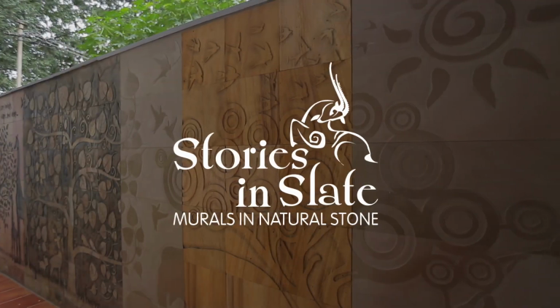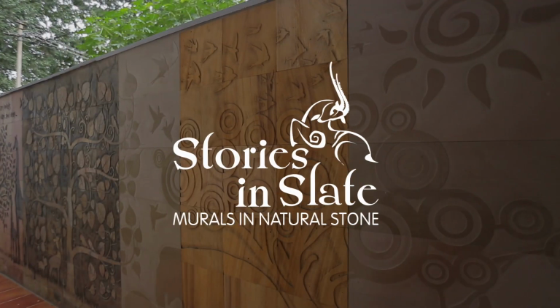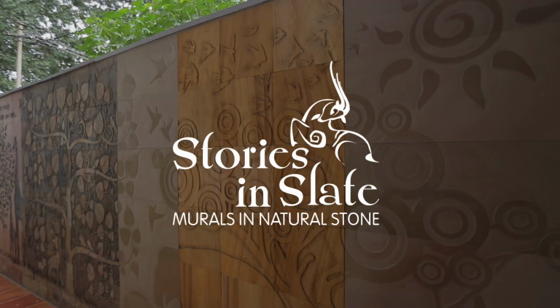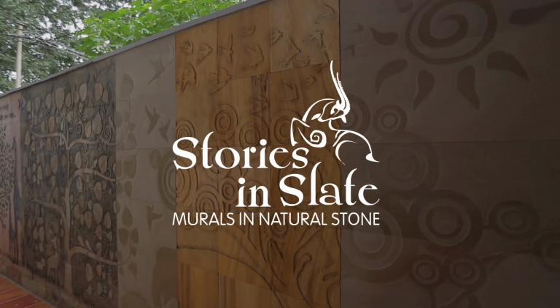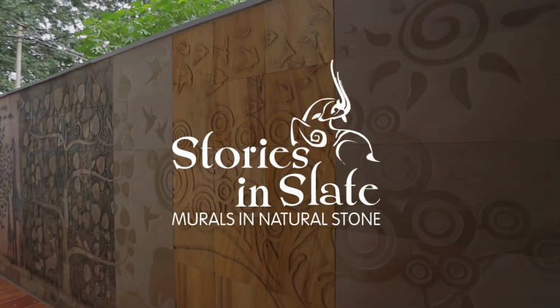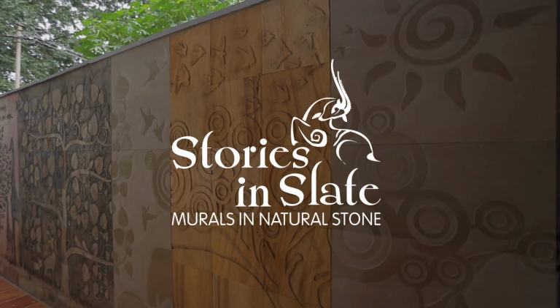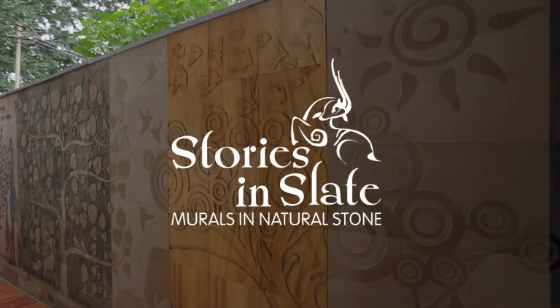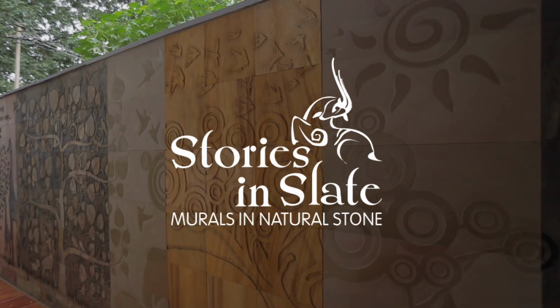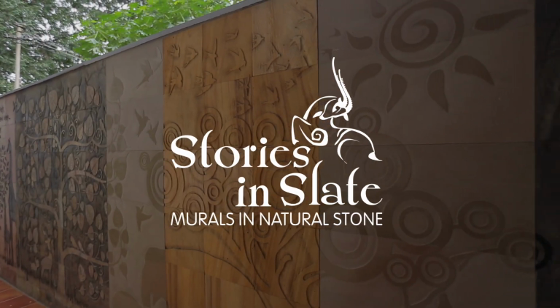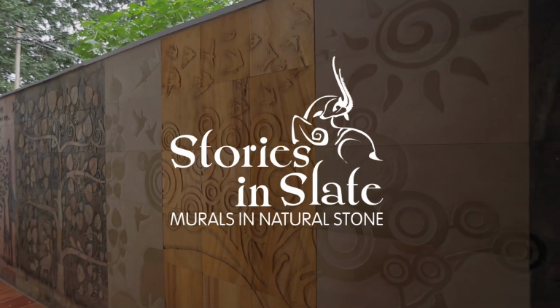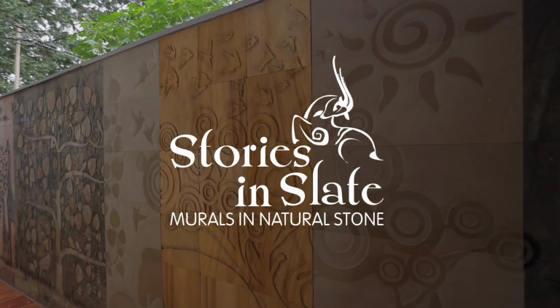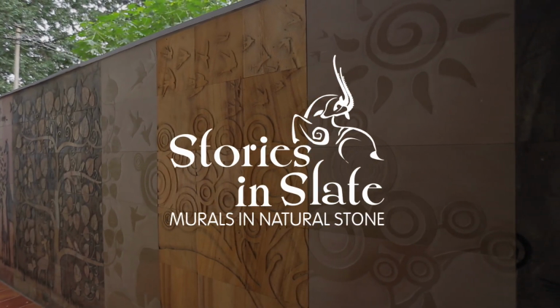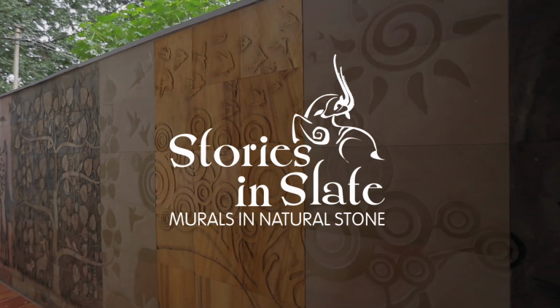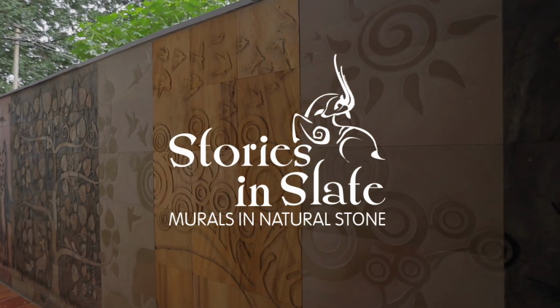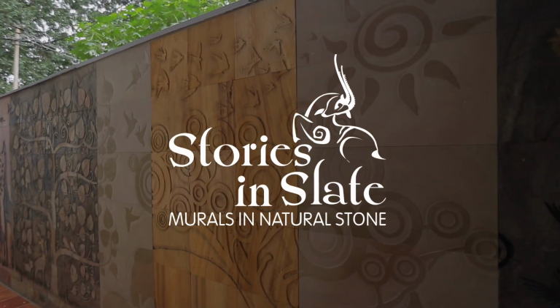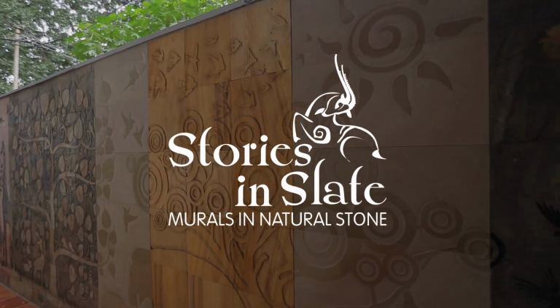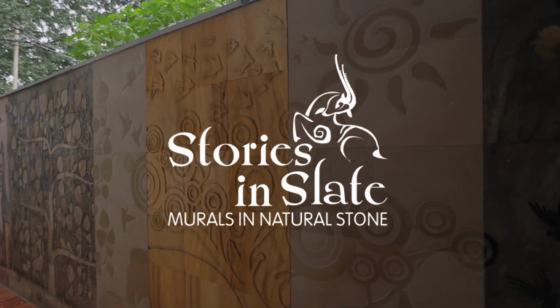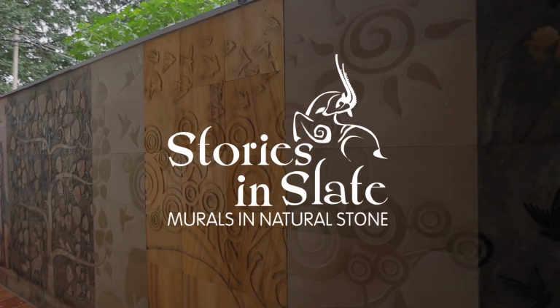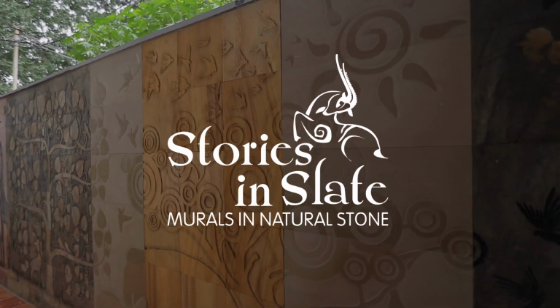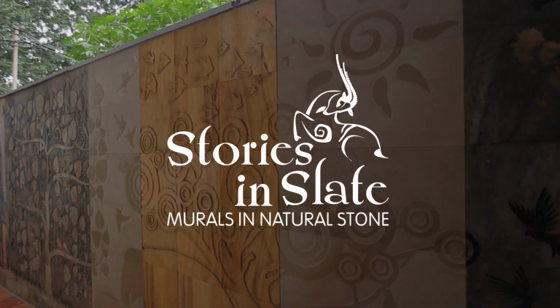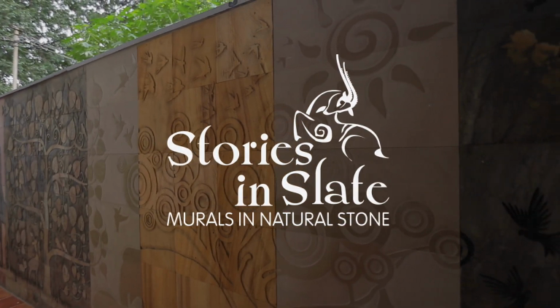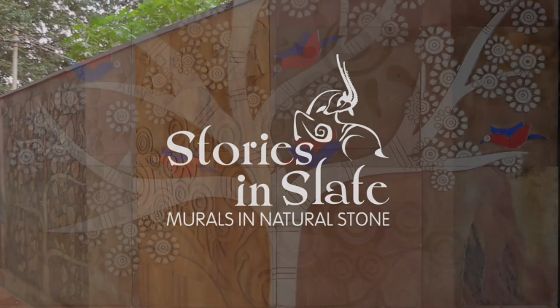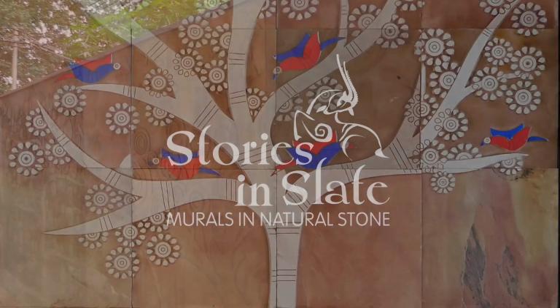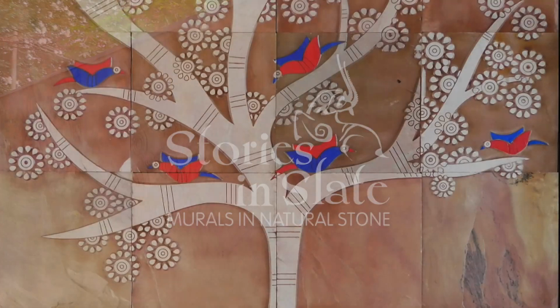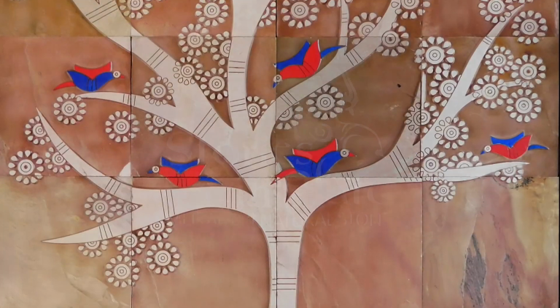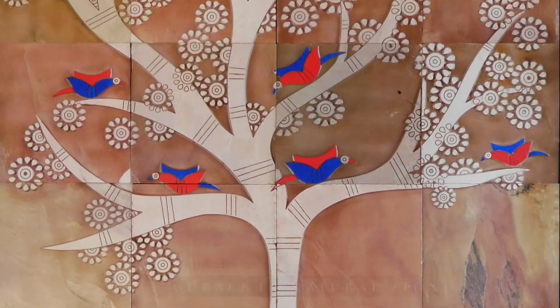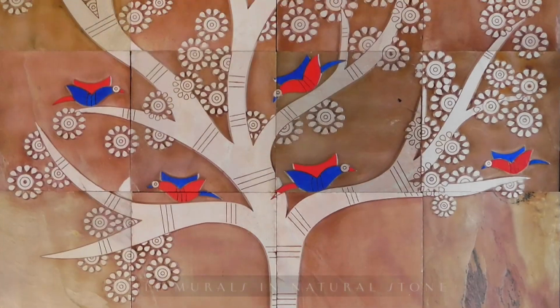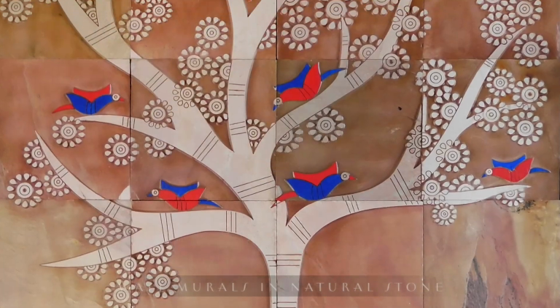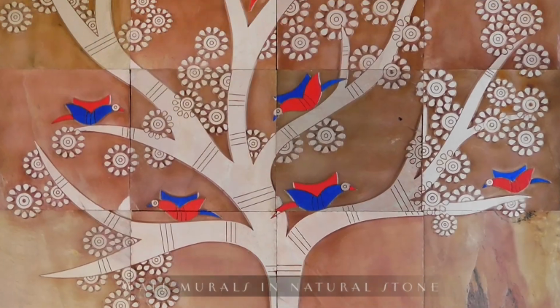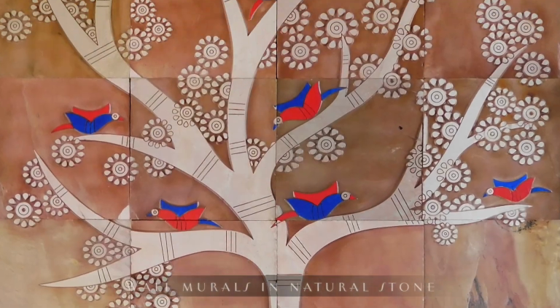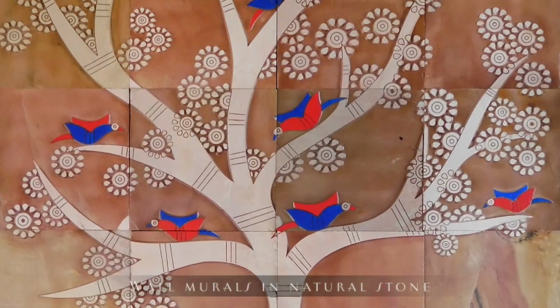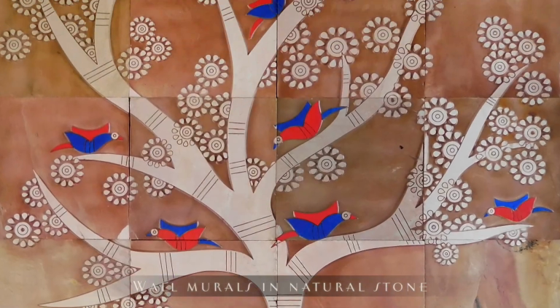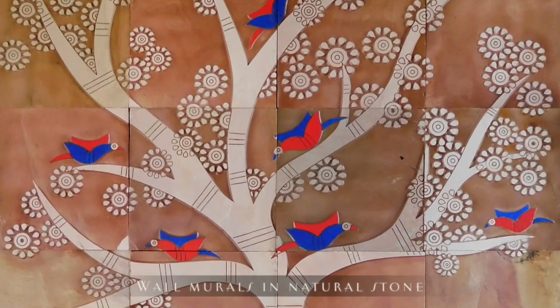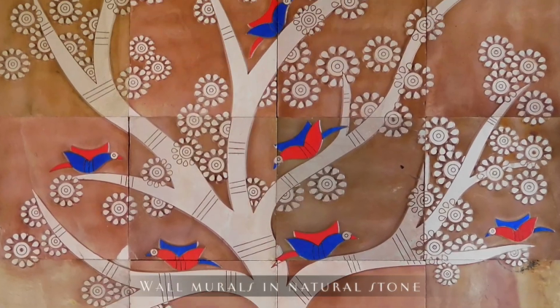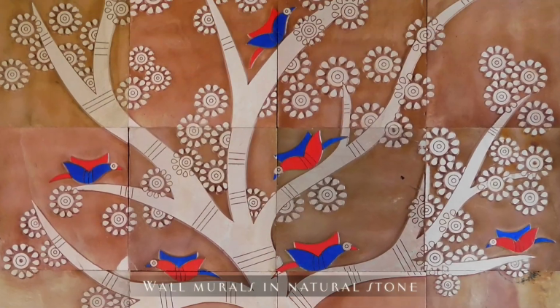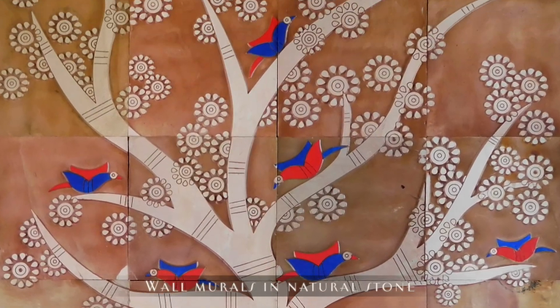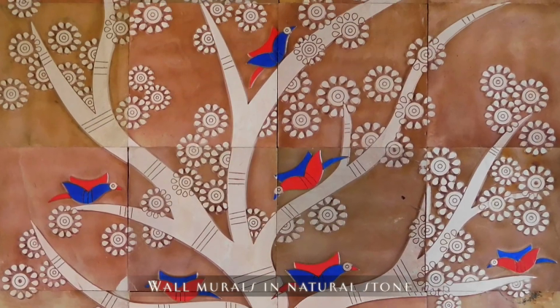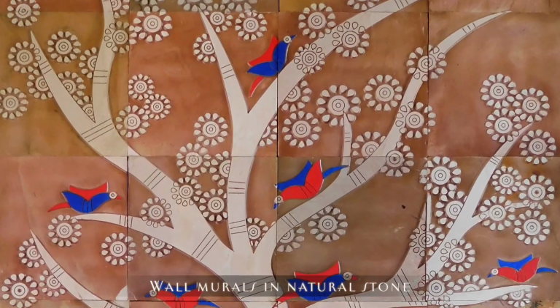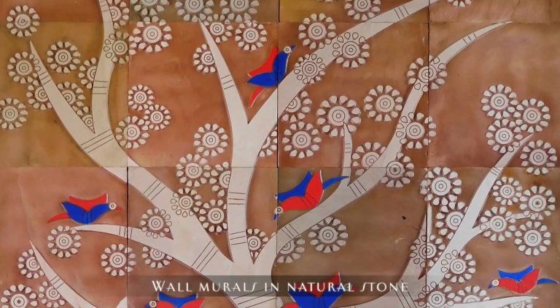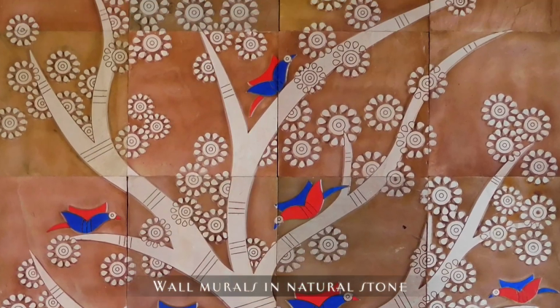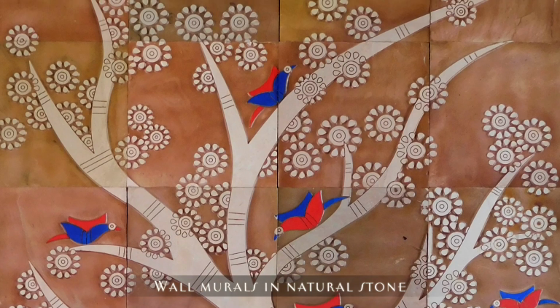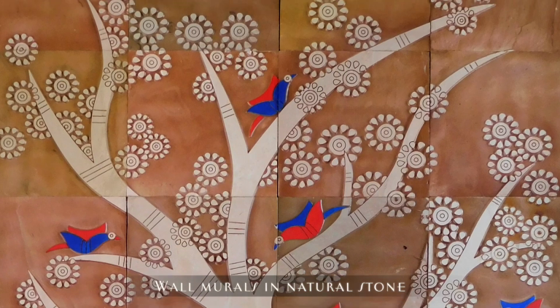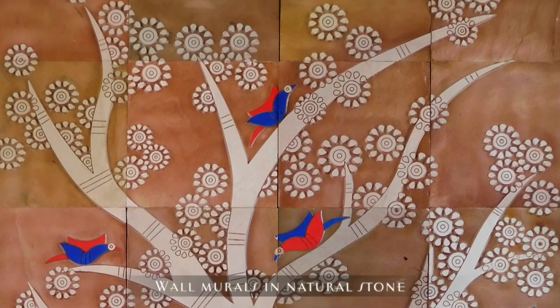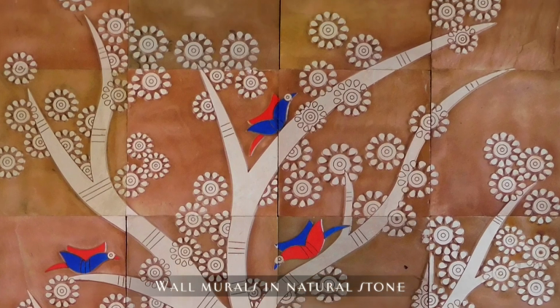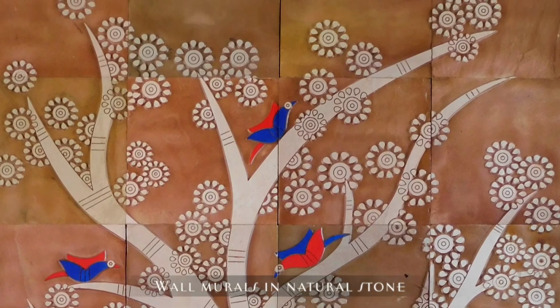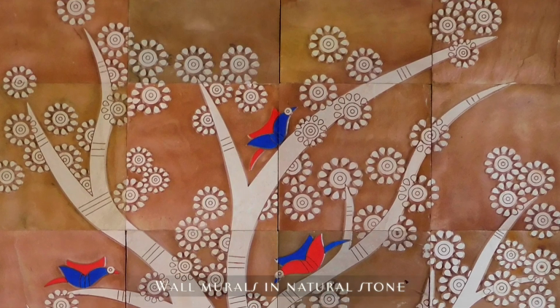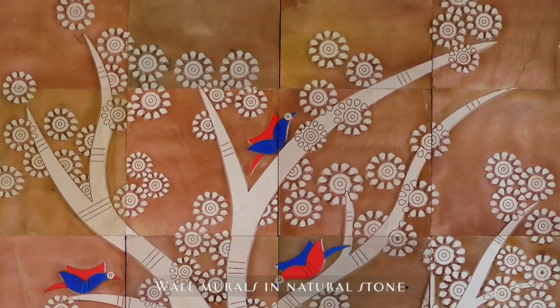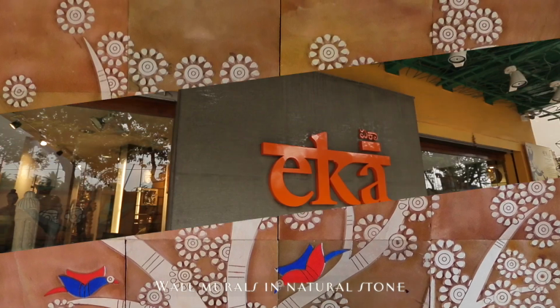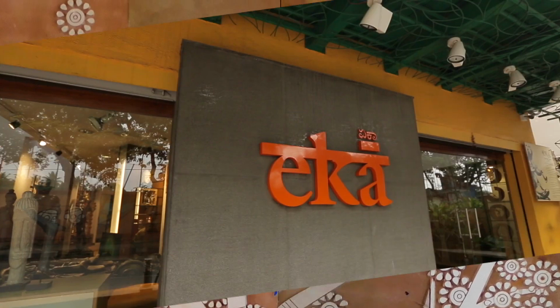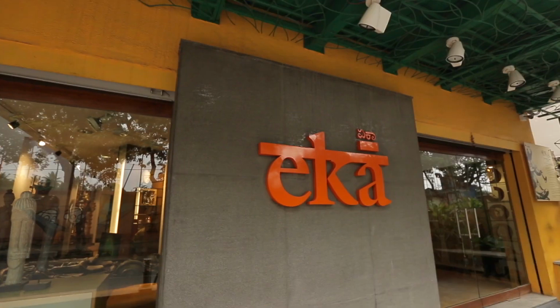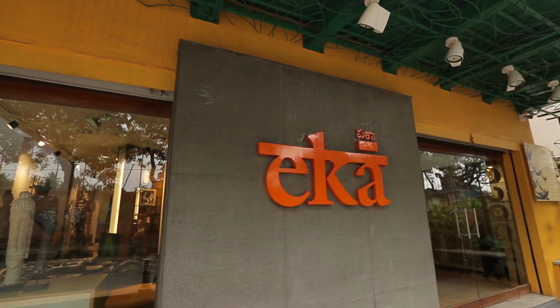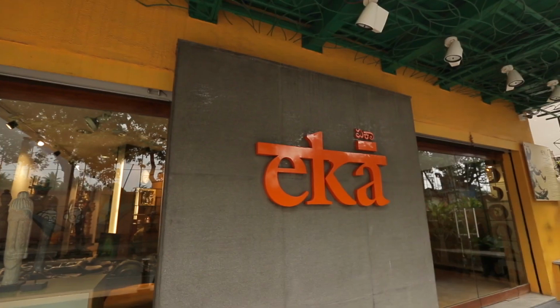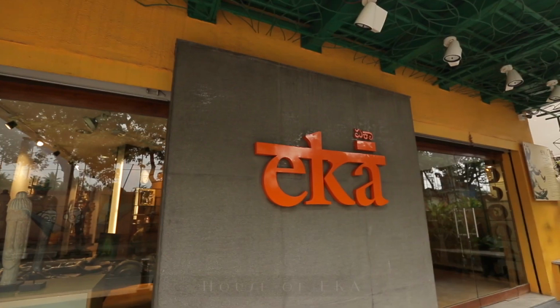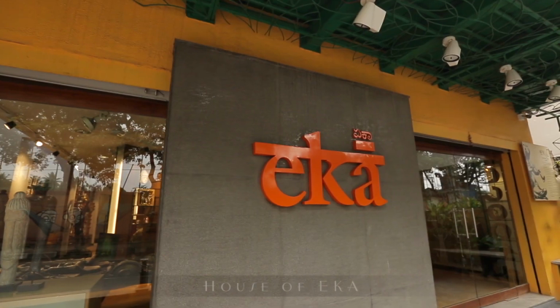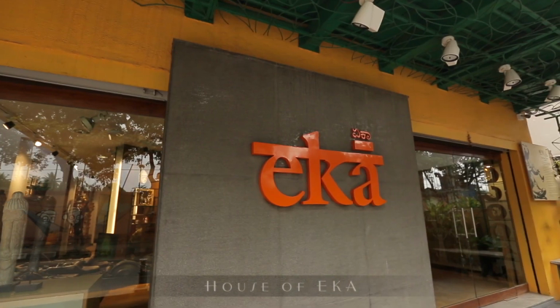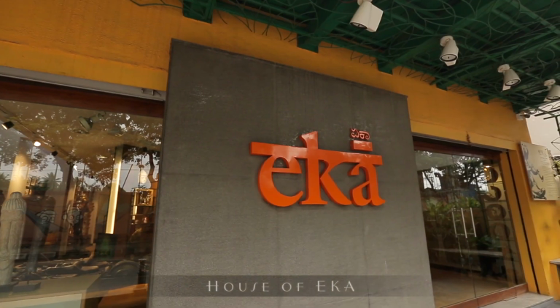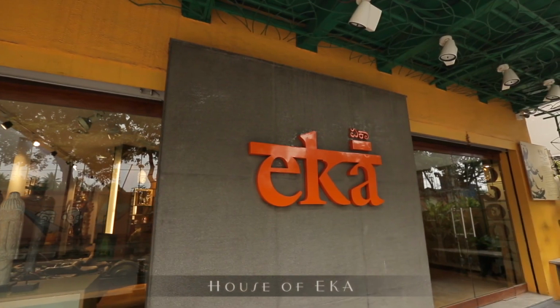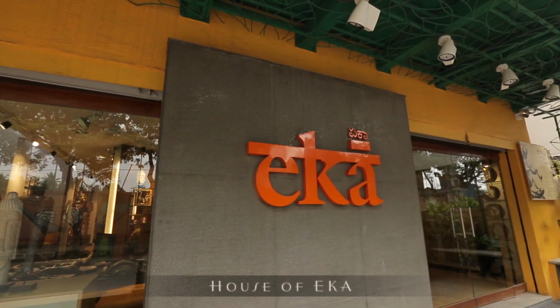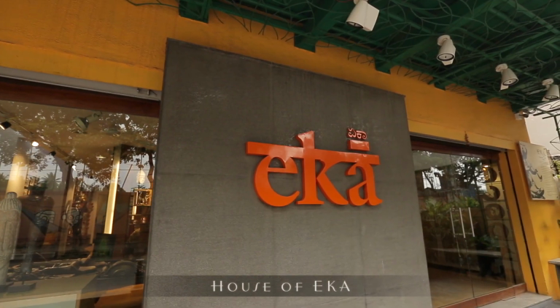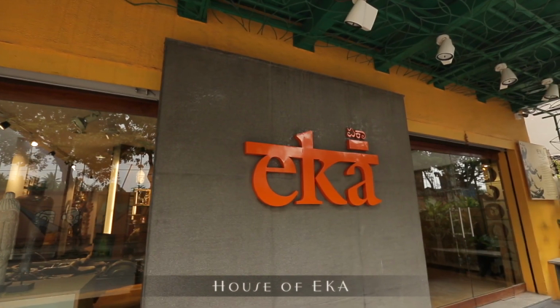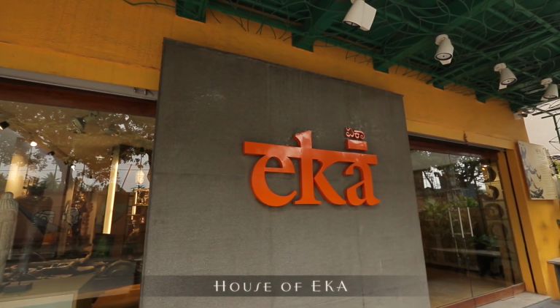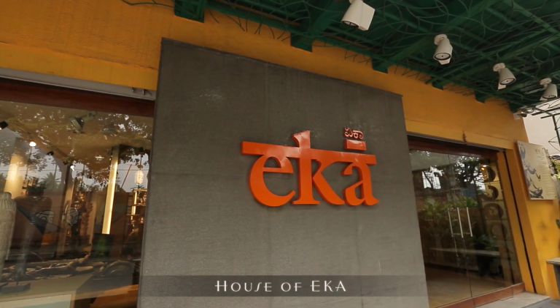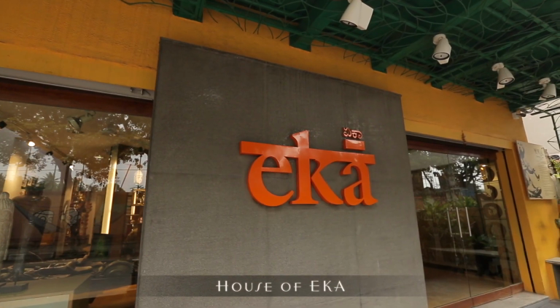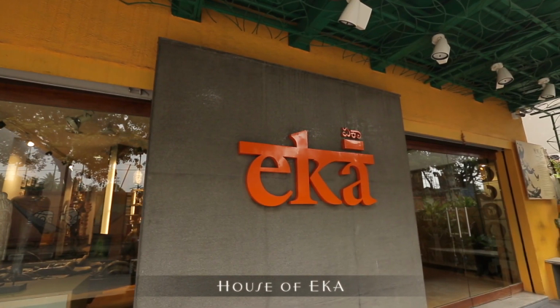Stories in Slate — wall murals in natural stone from House of Eka.